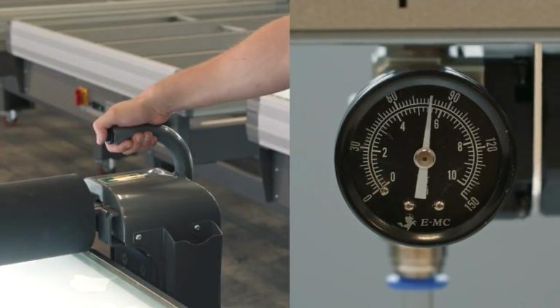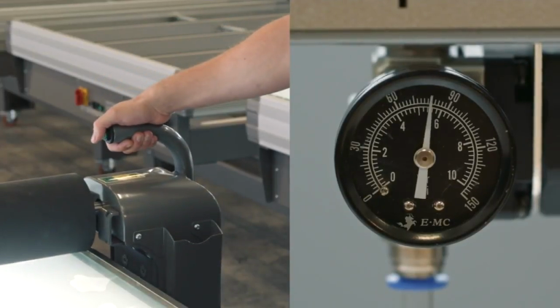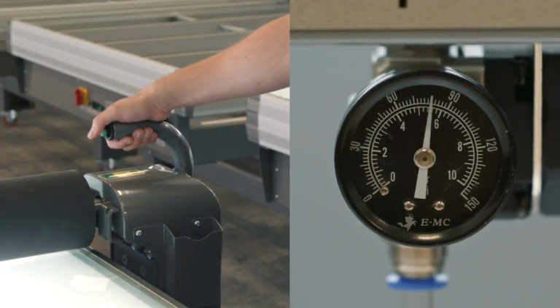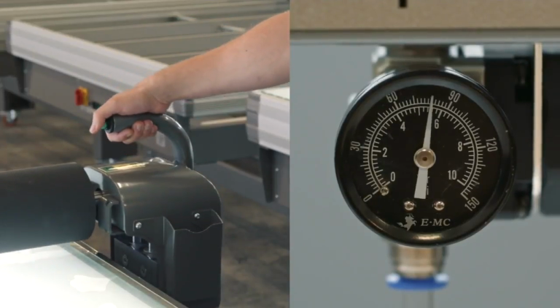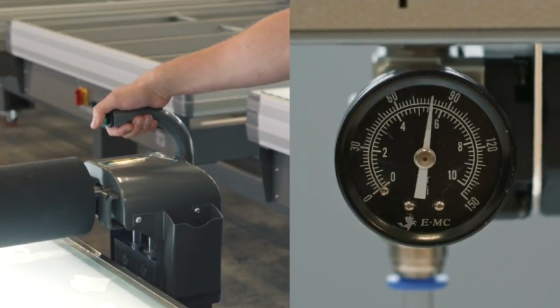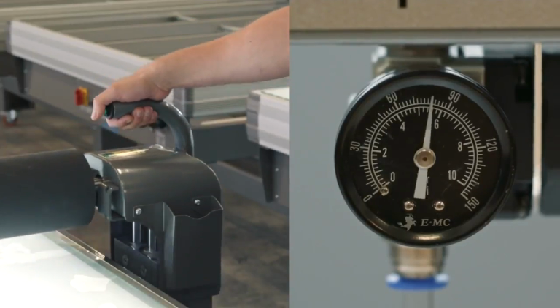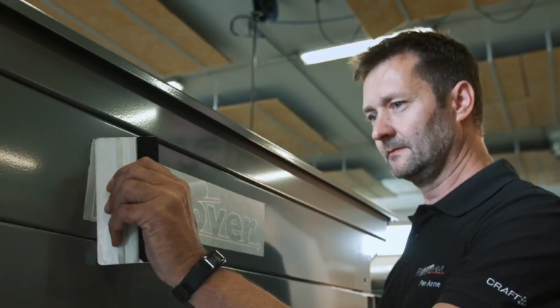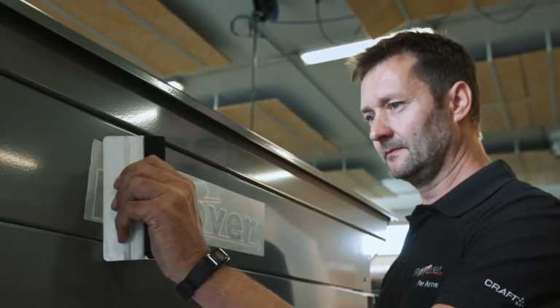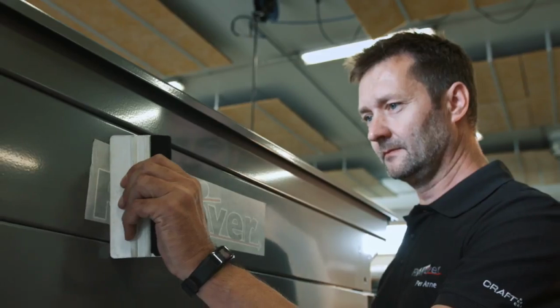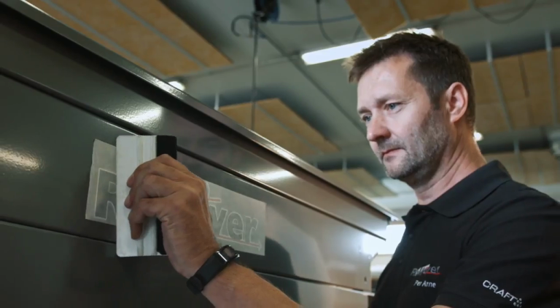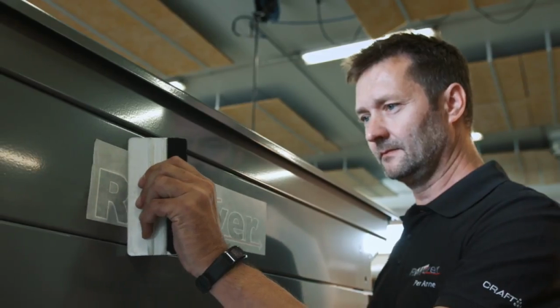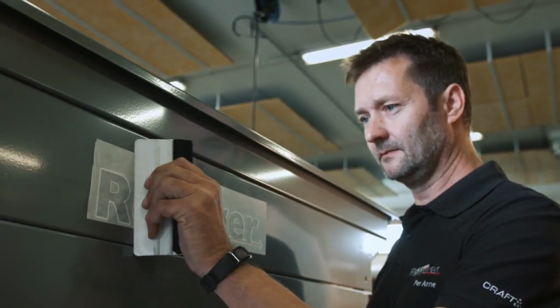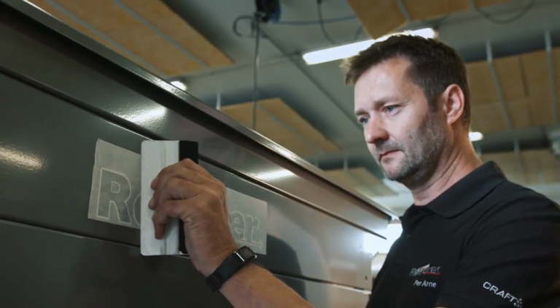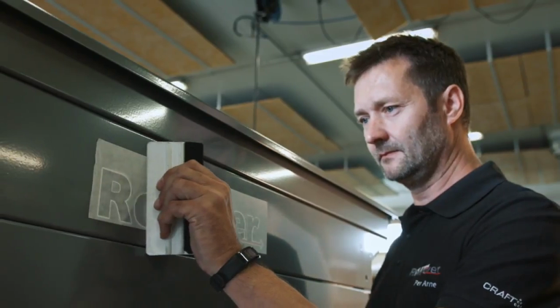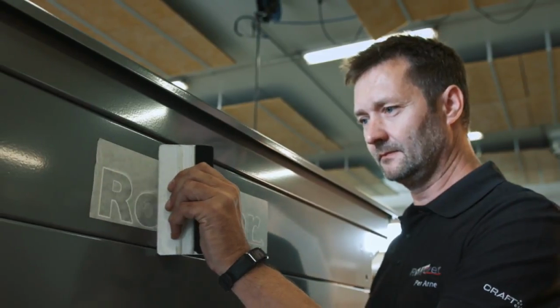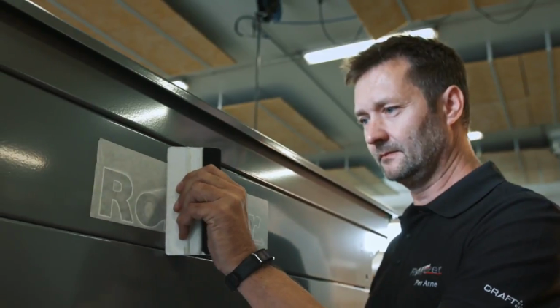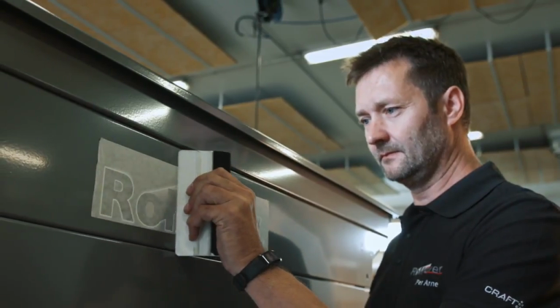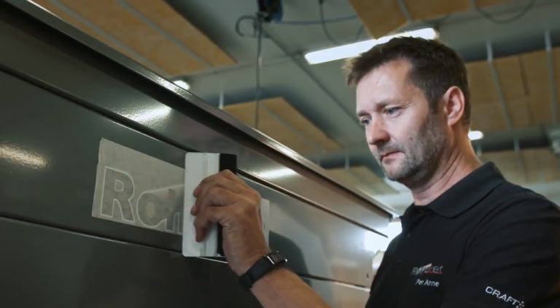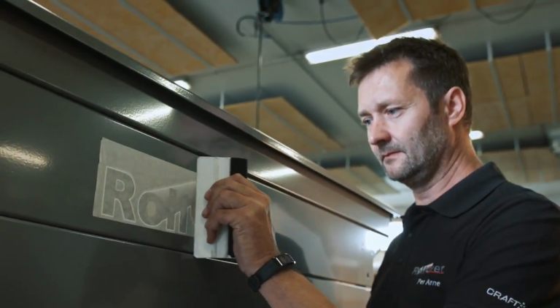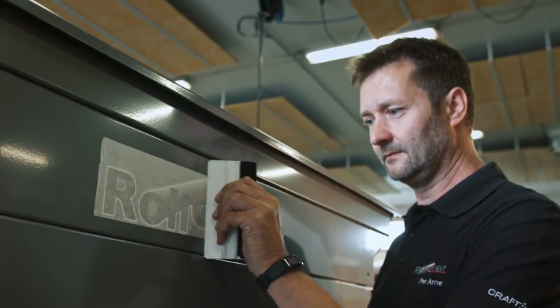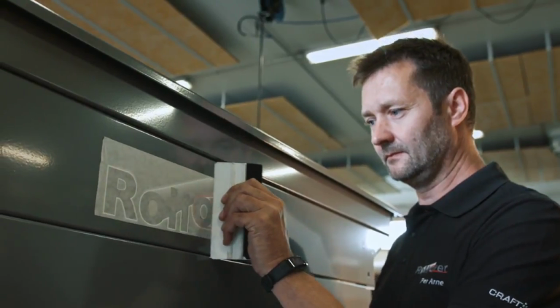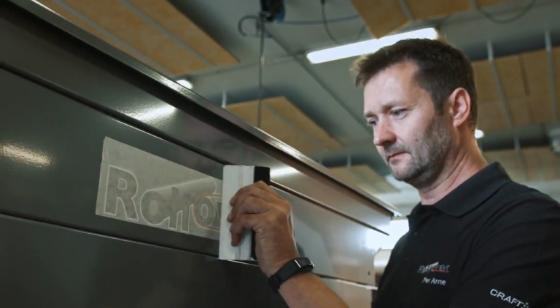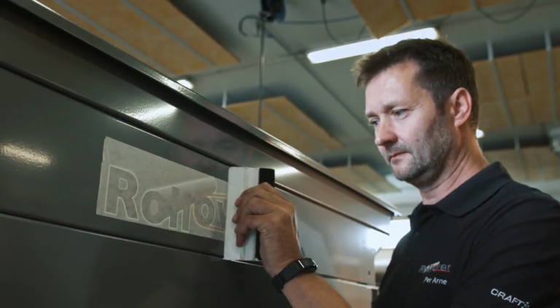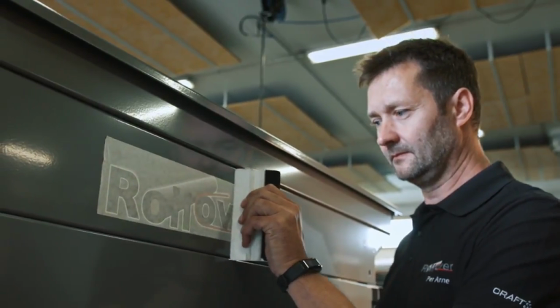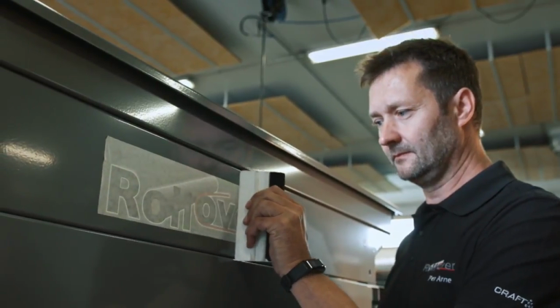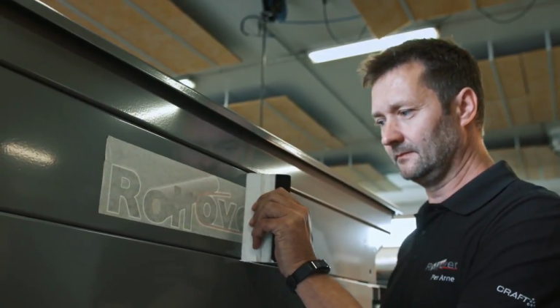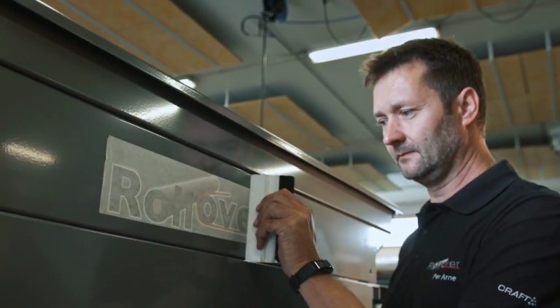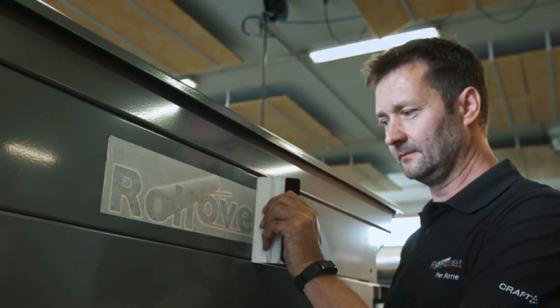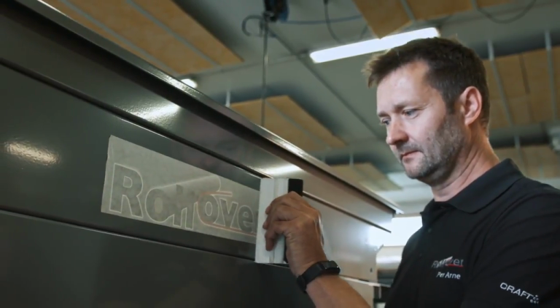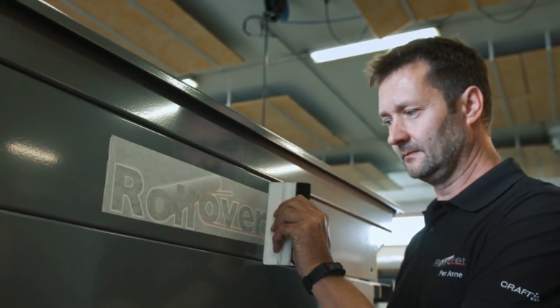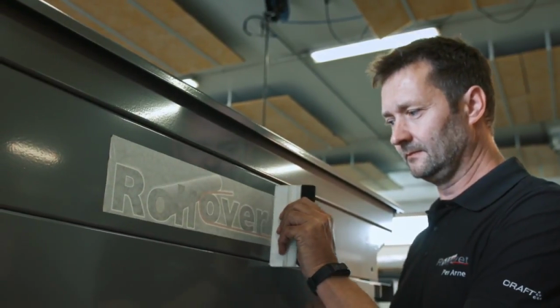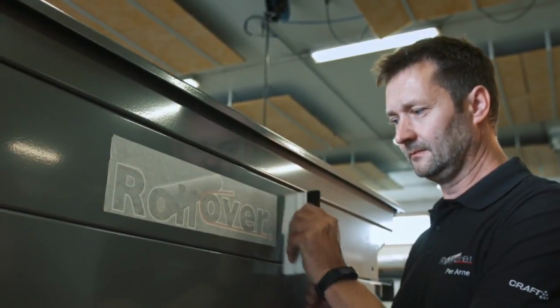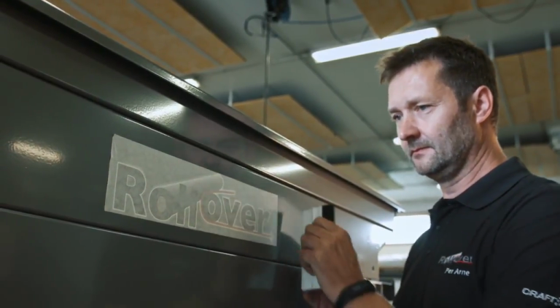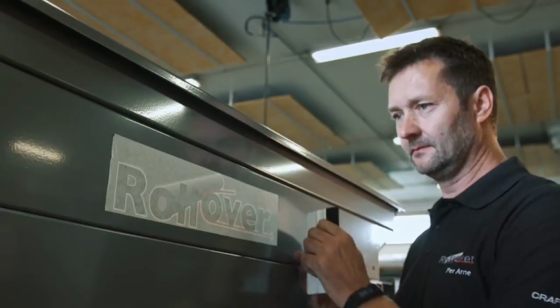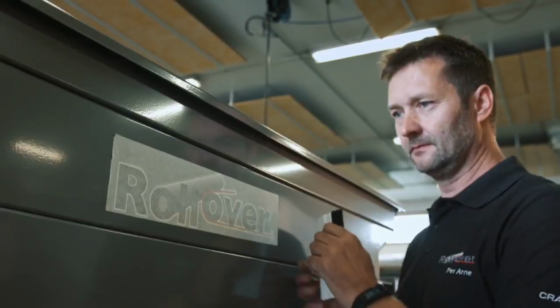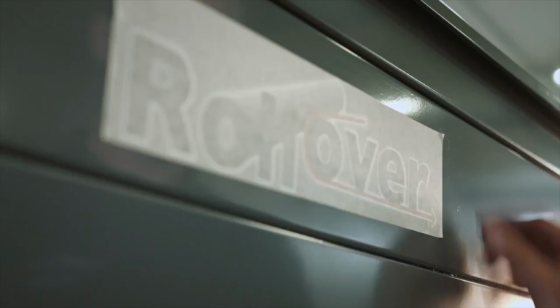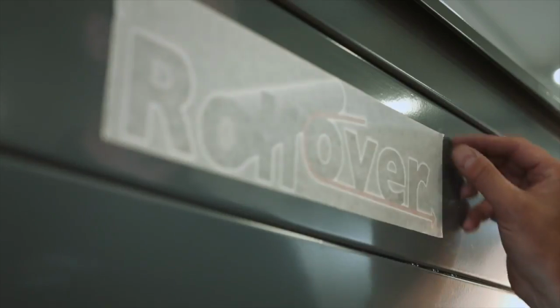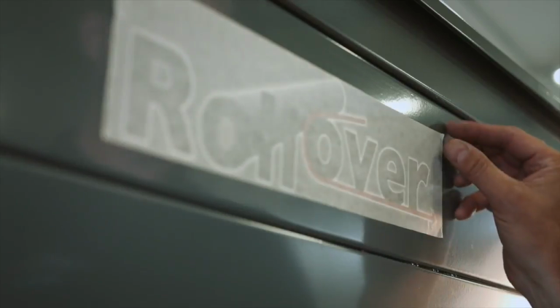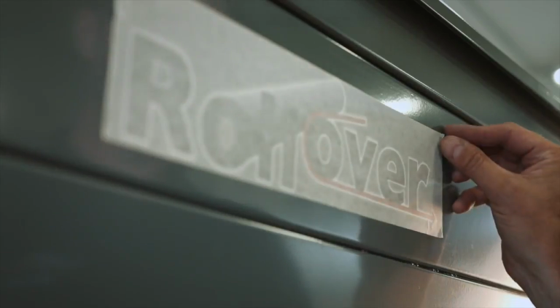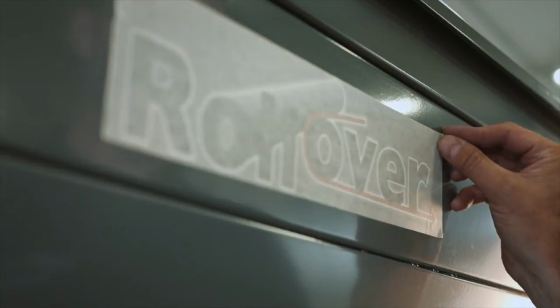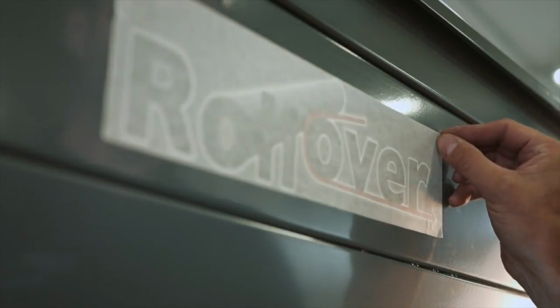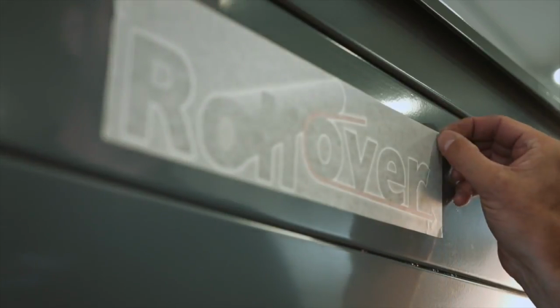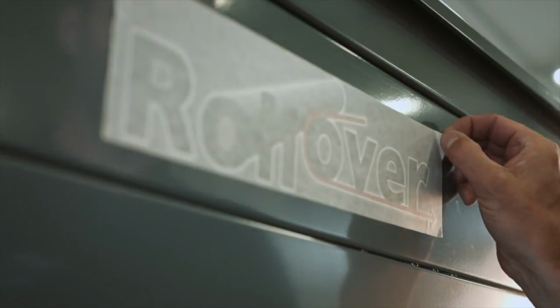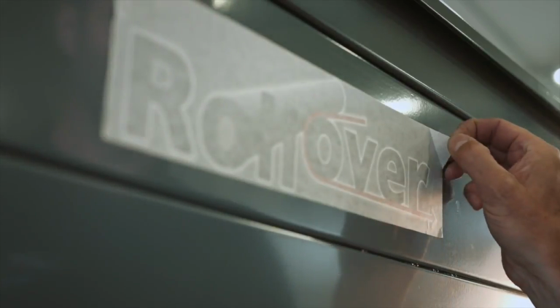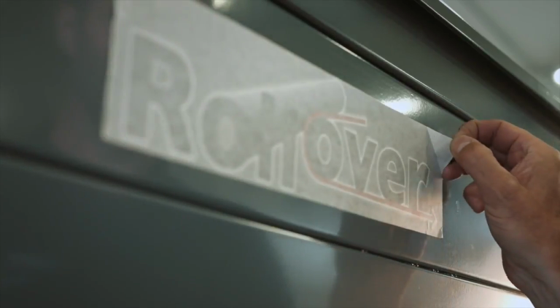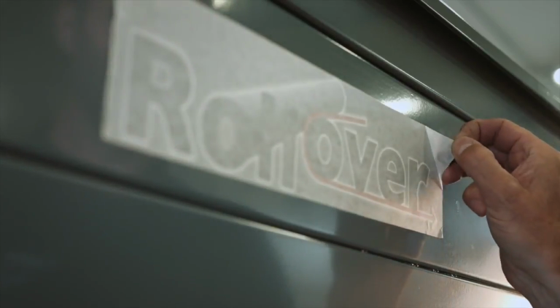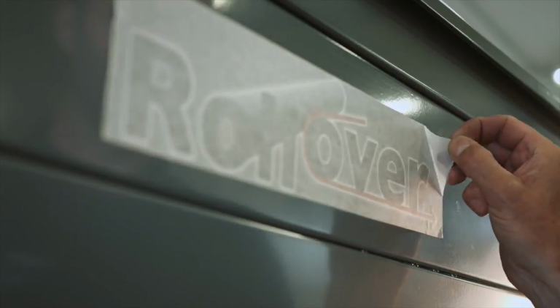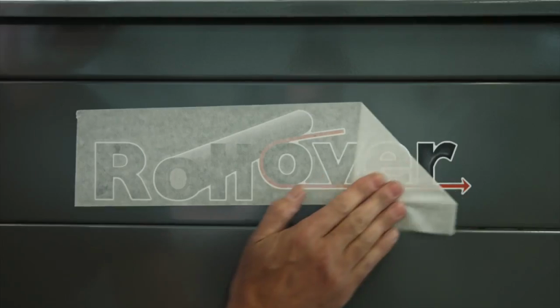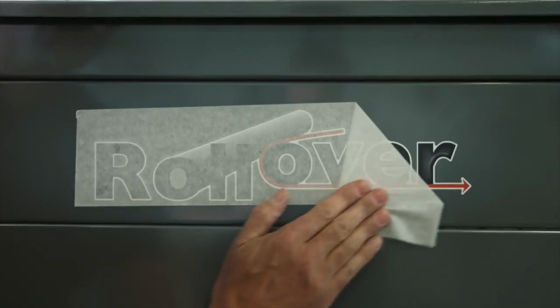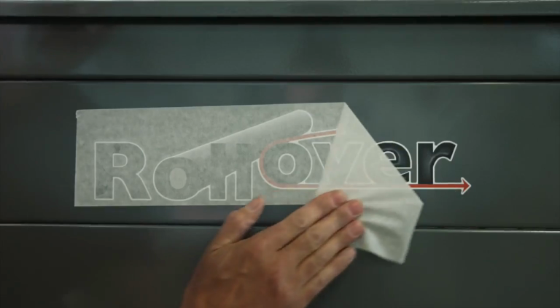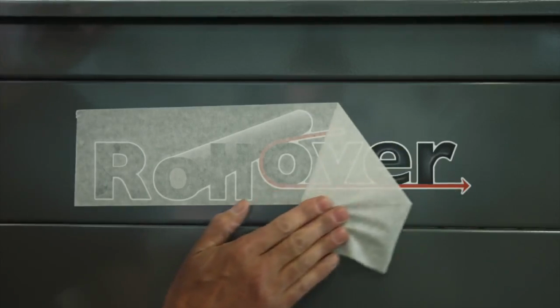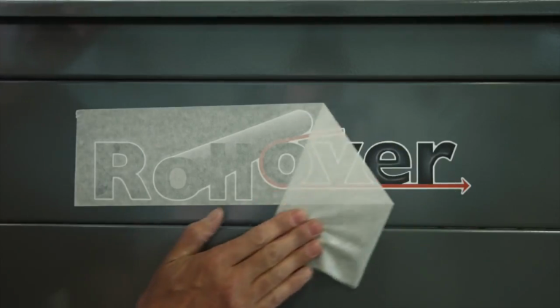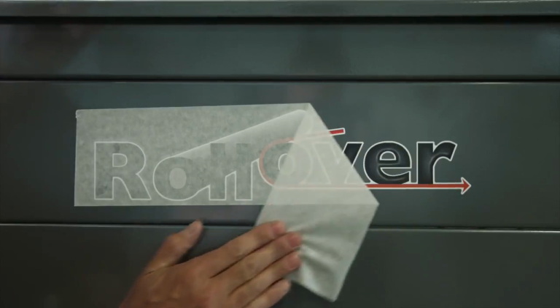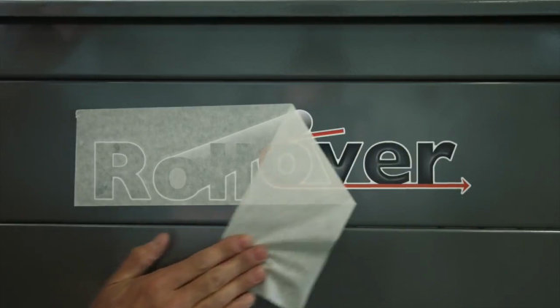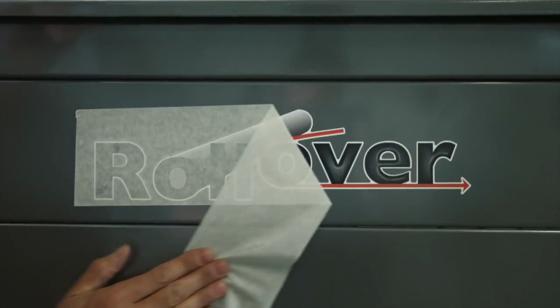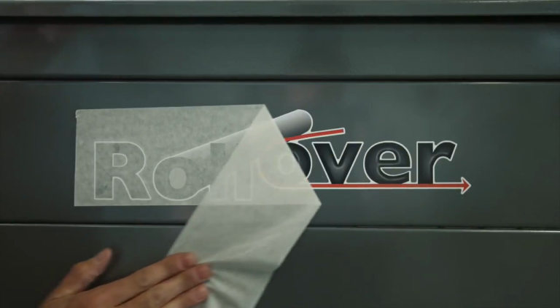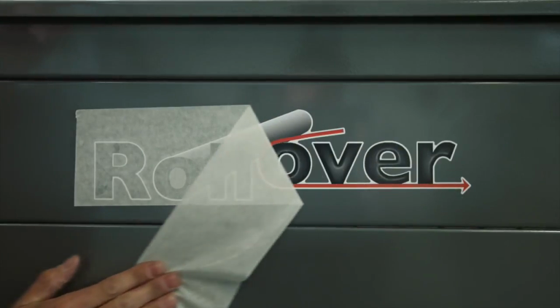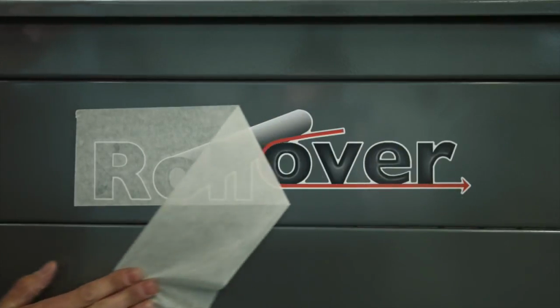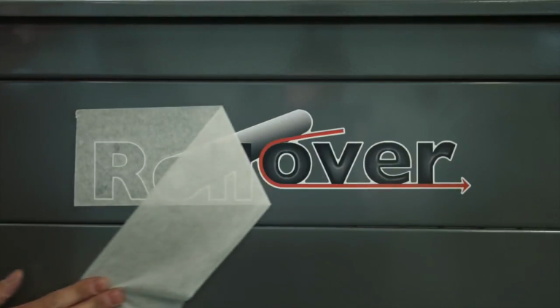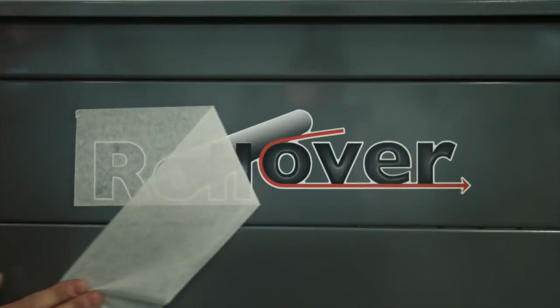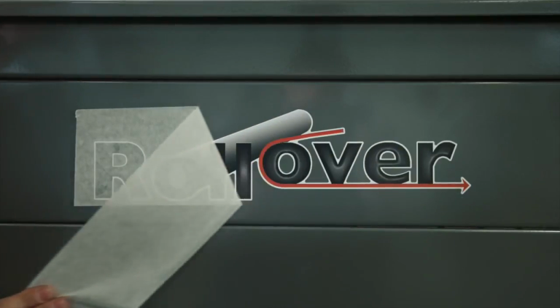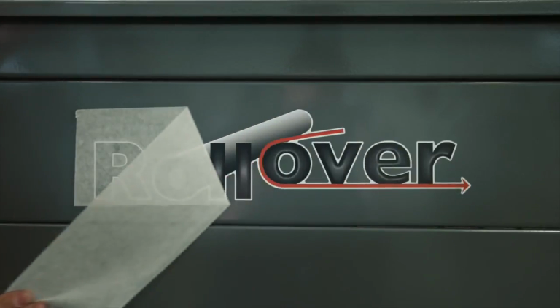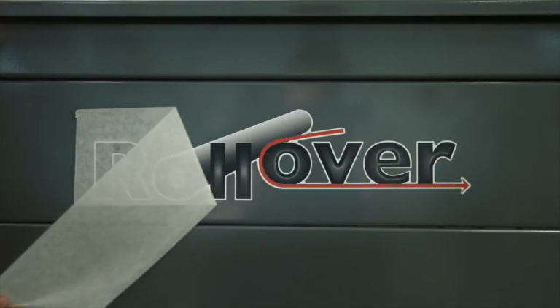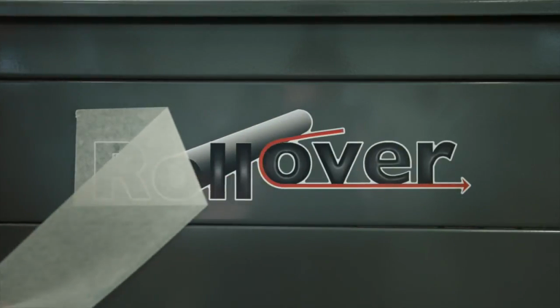This in turn gives Rollover owners great security, knowing that their machine is built to last.